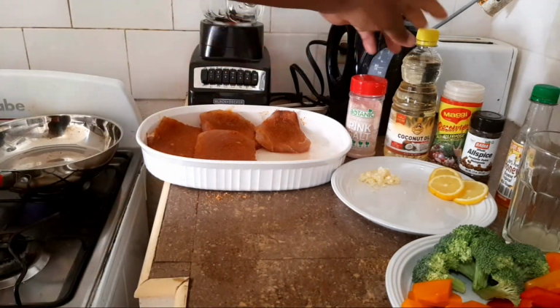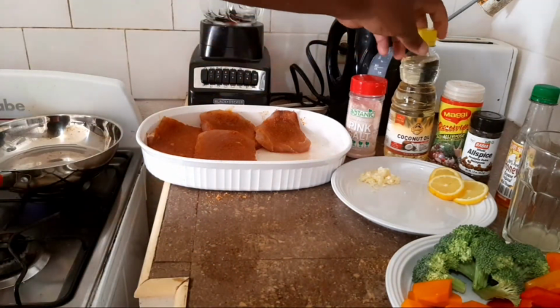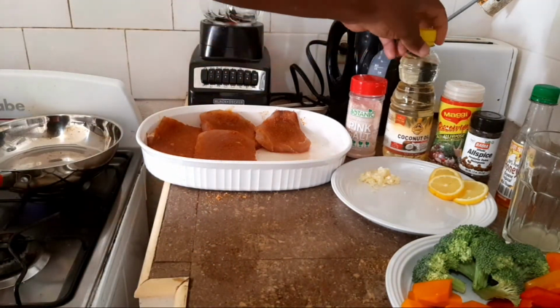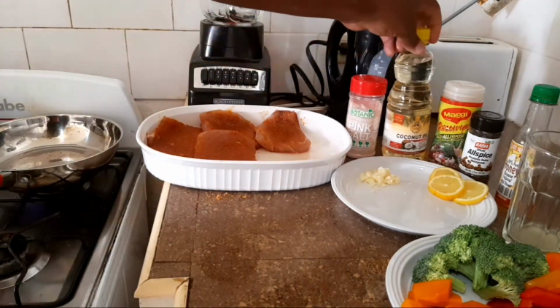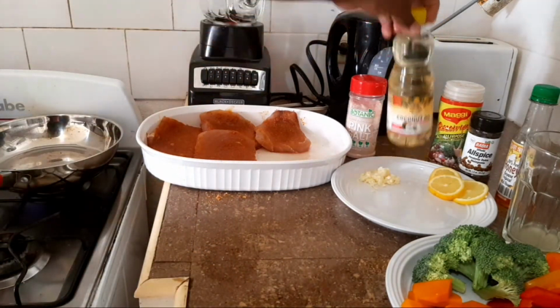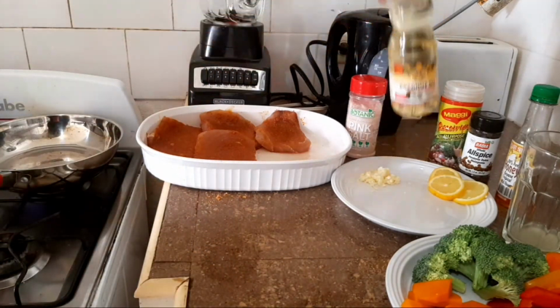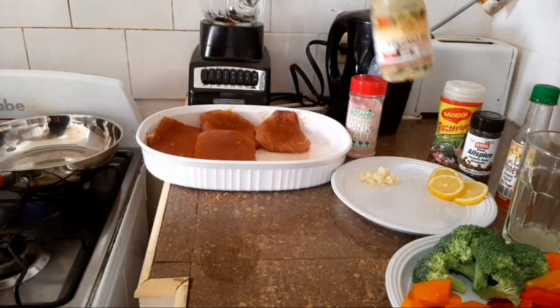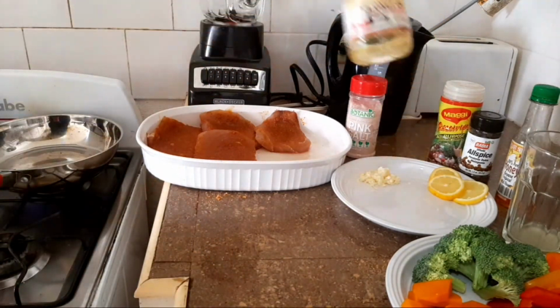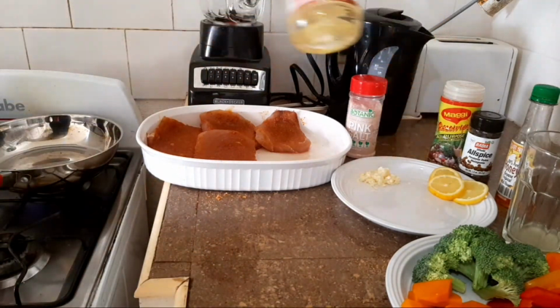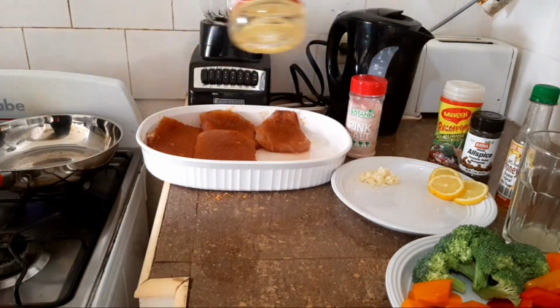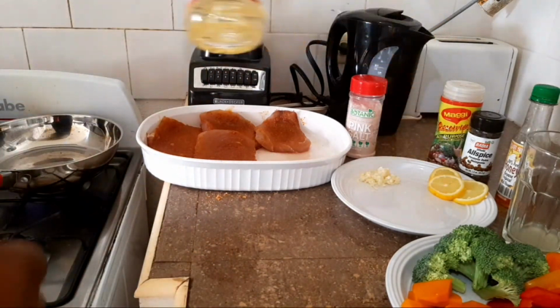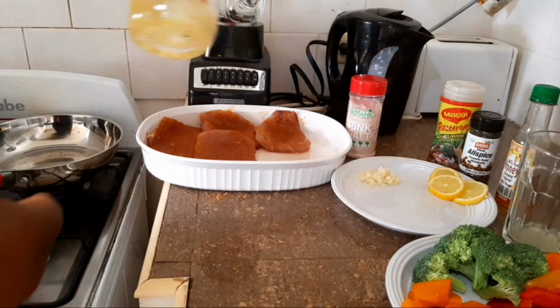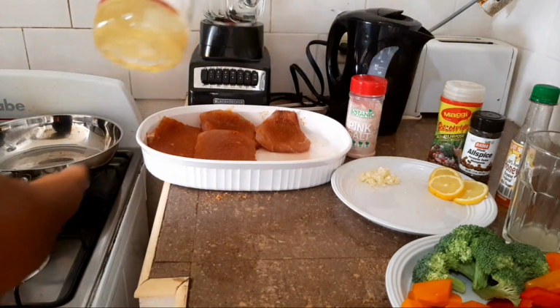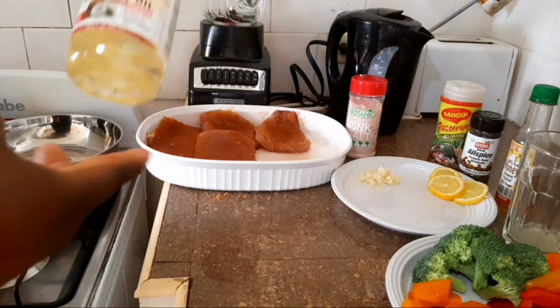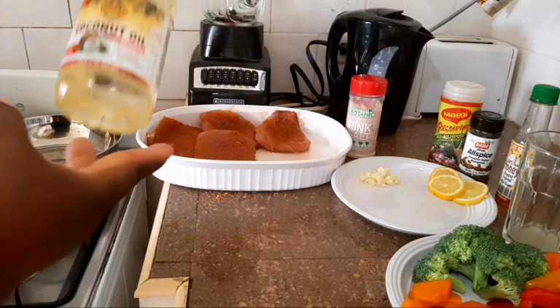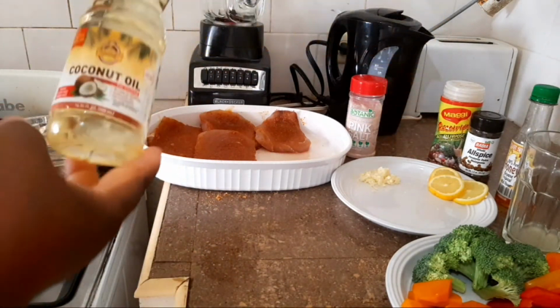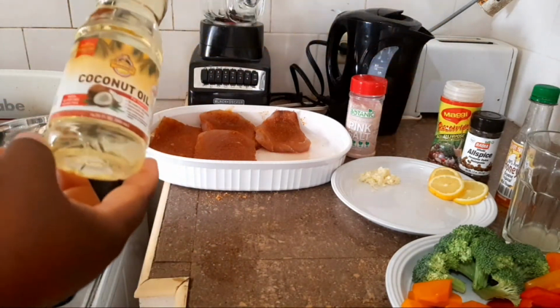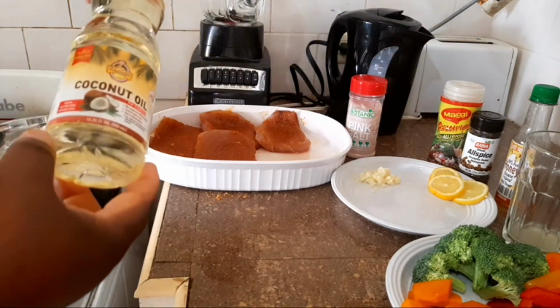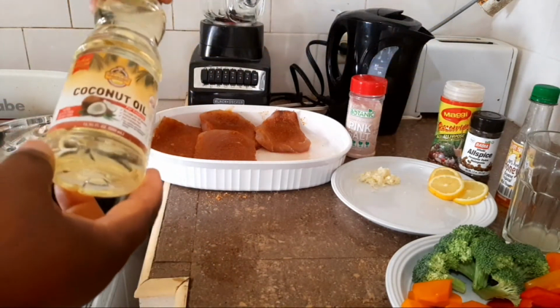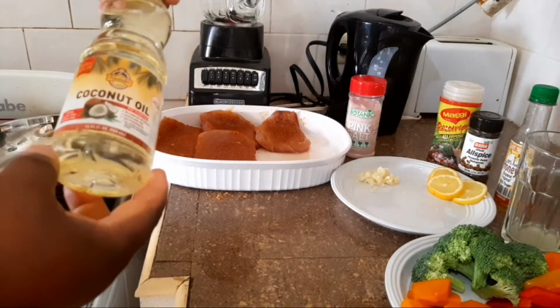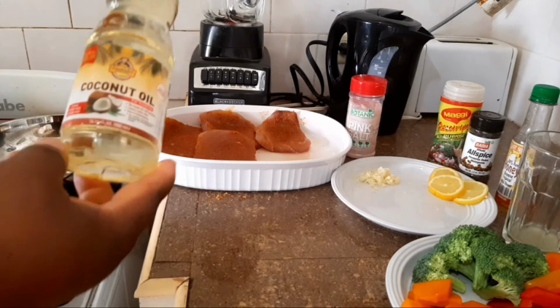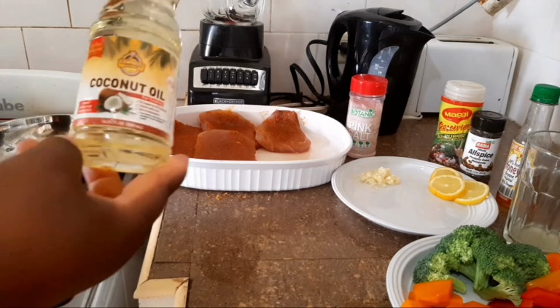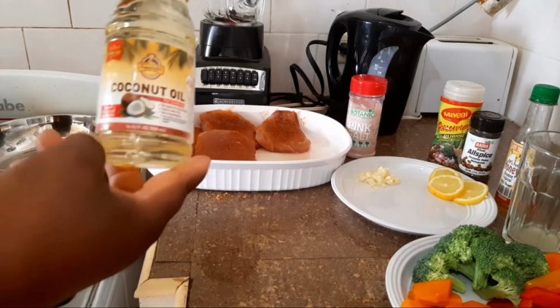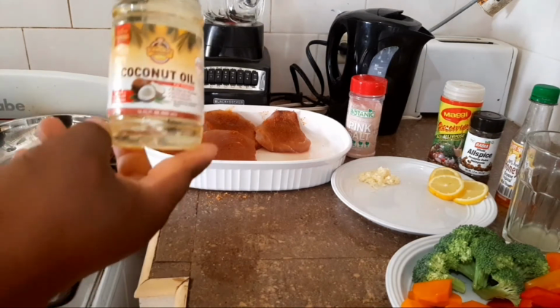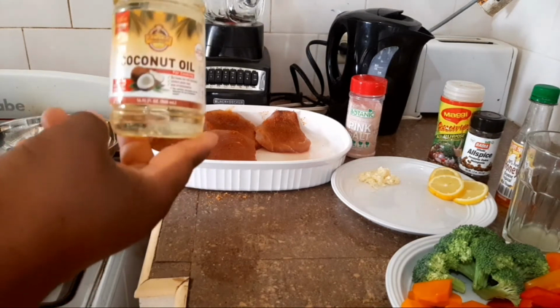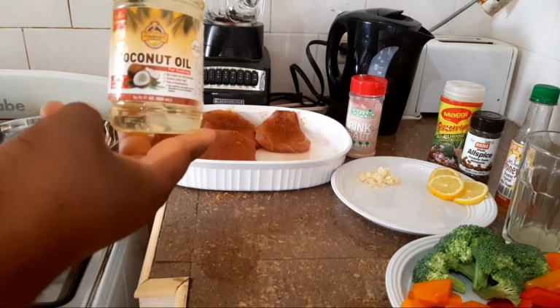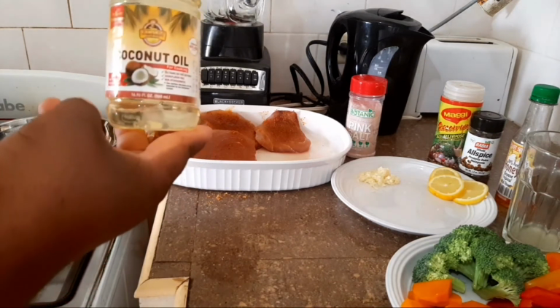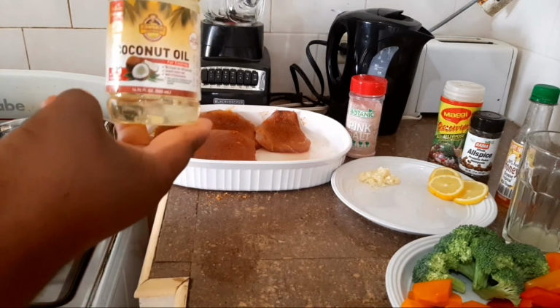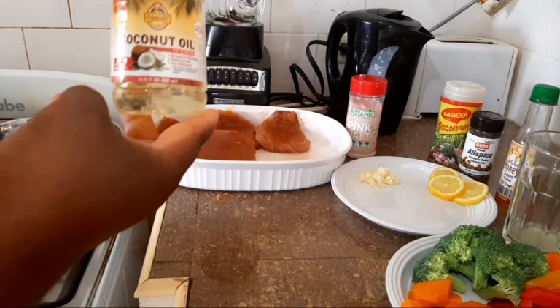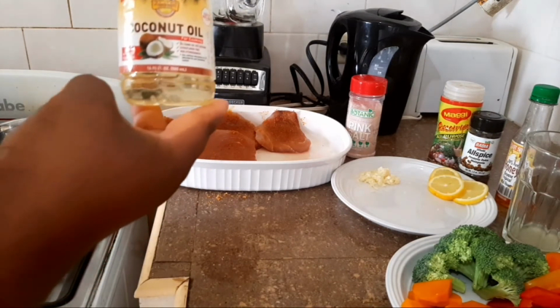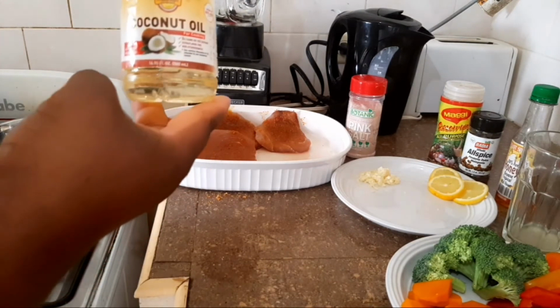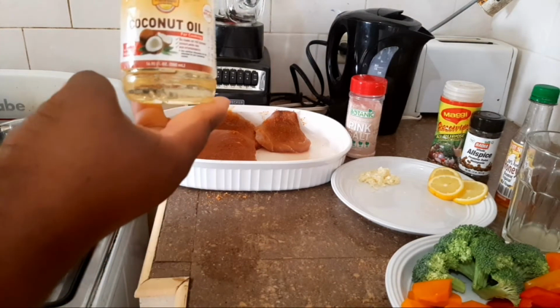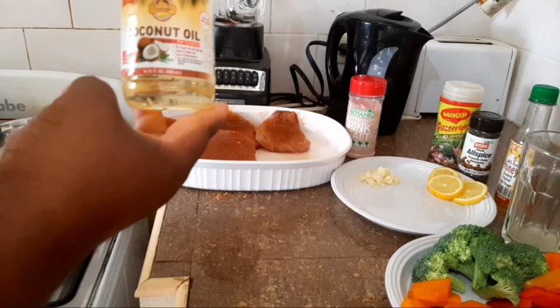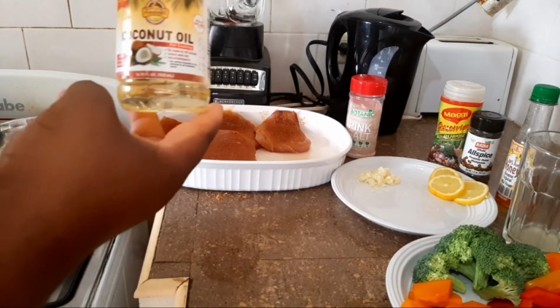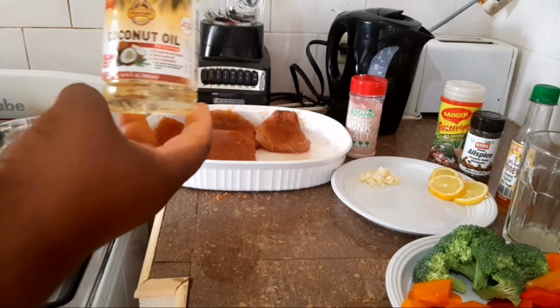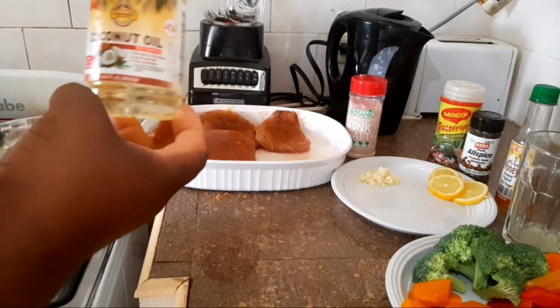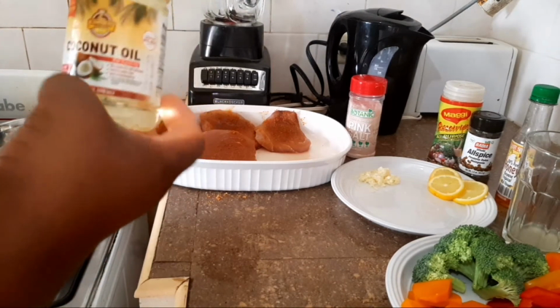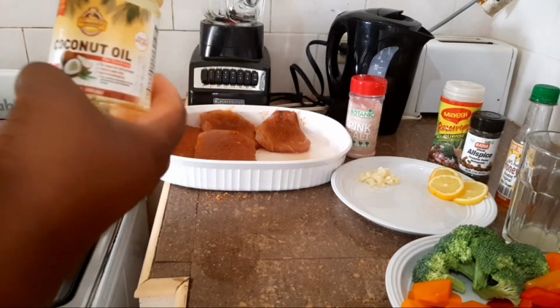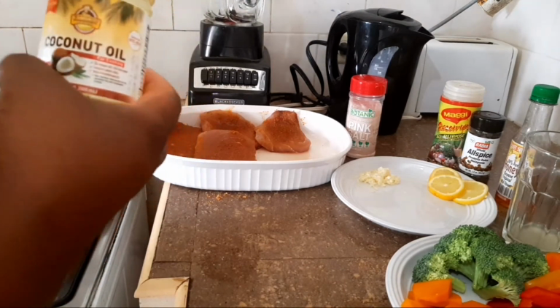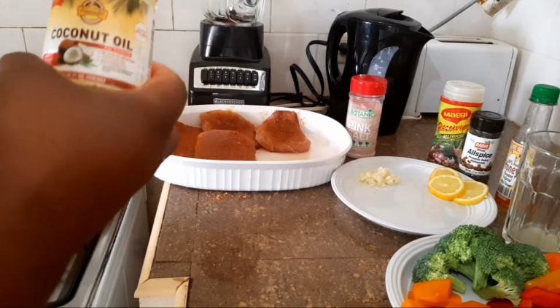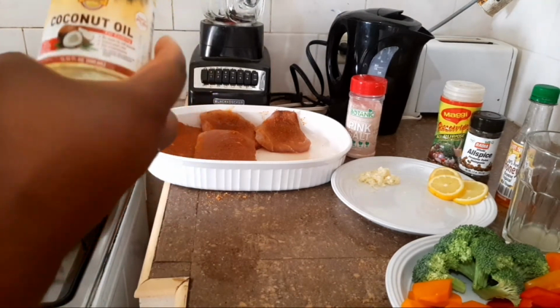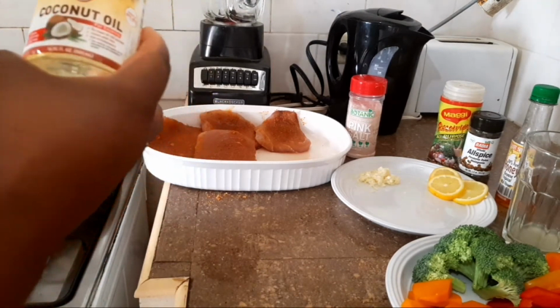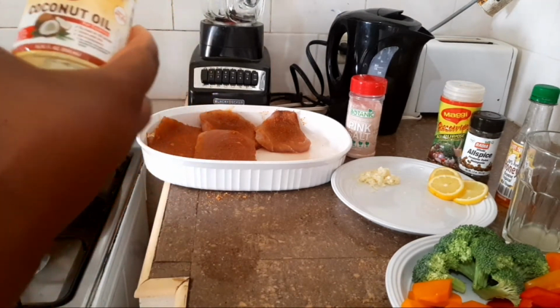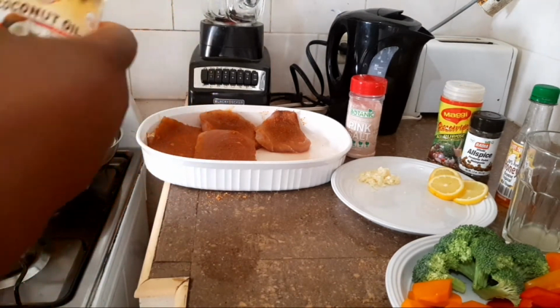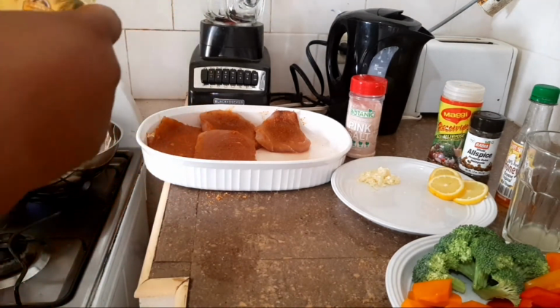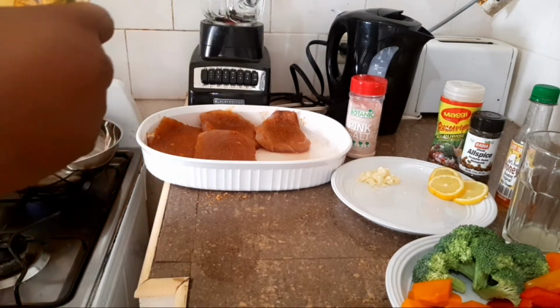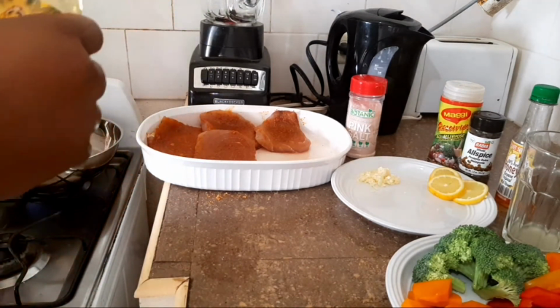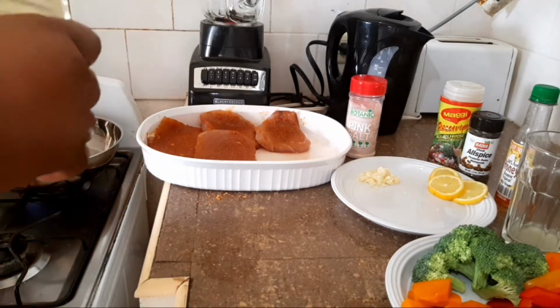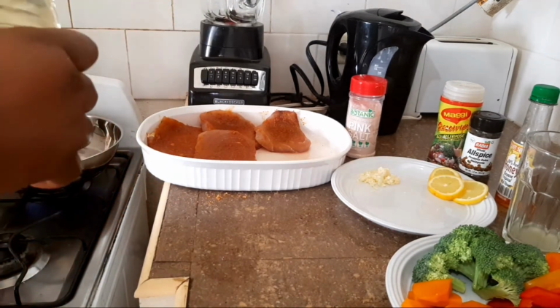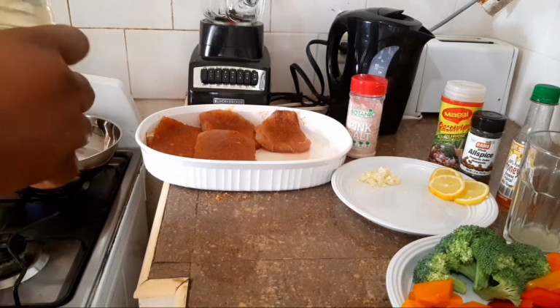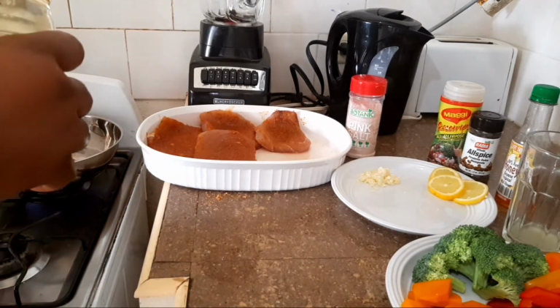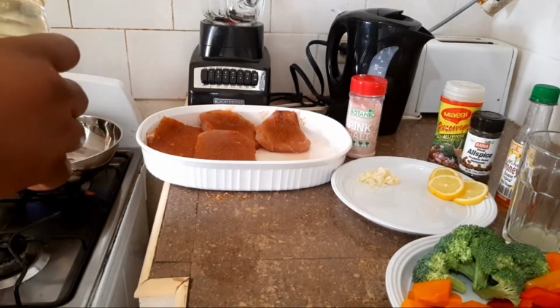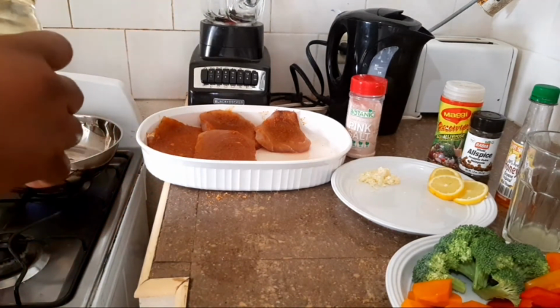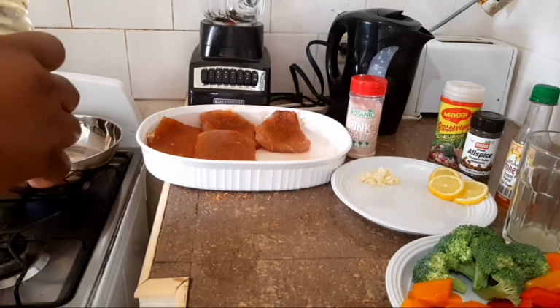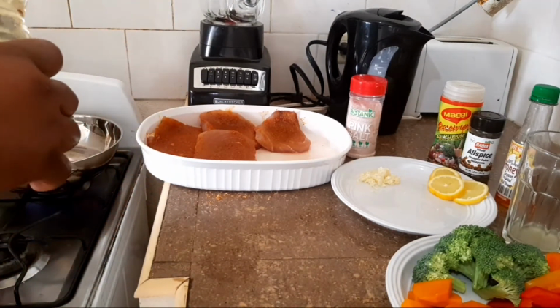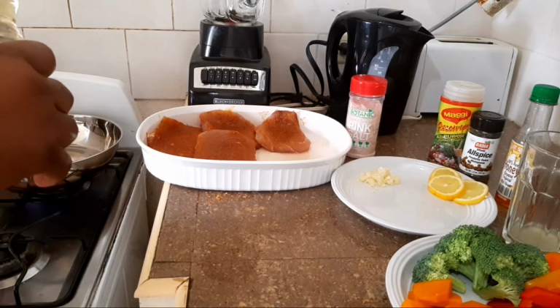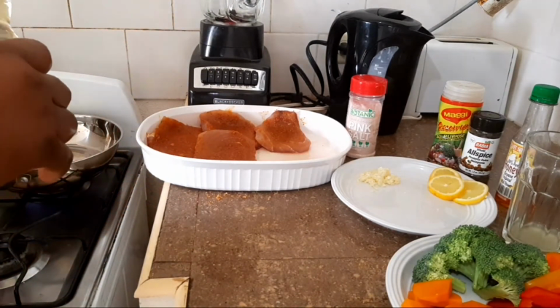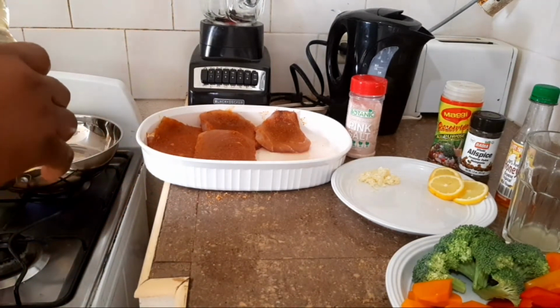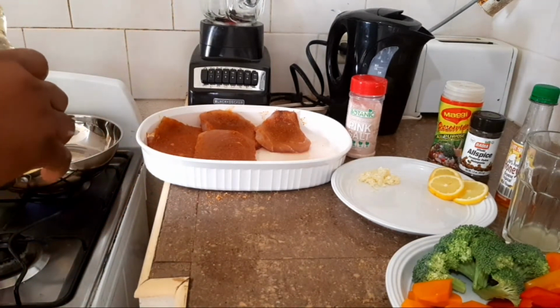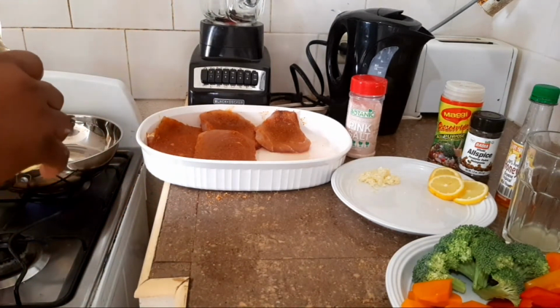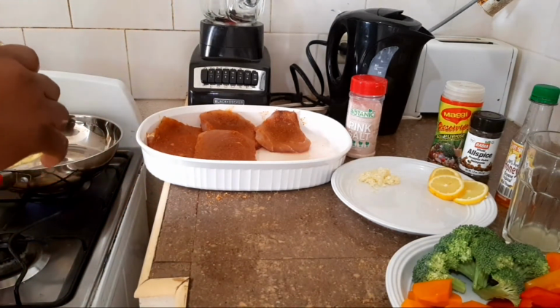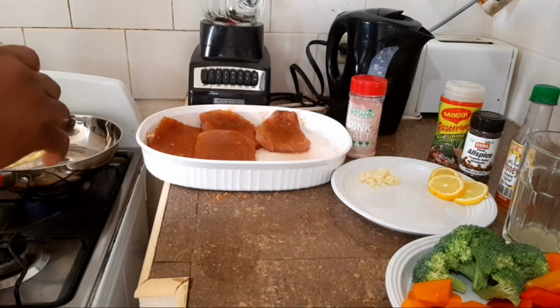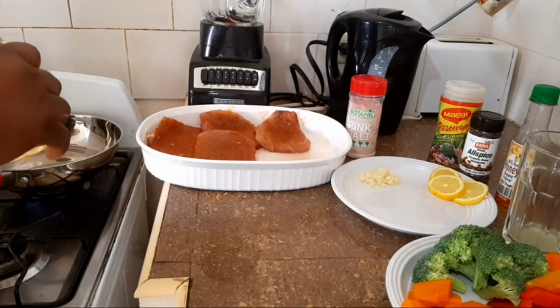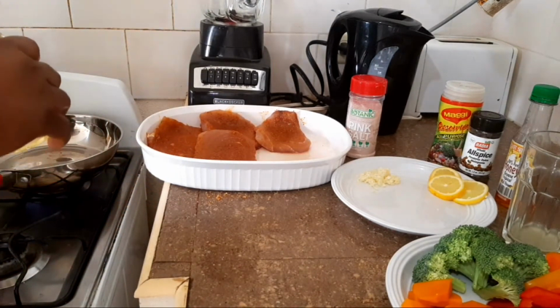Alright guys, you can use whatever oil you want, but I'm going to go ahead and use coconut oil — two teaspoons in the pot.